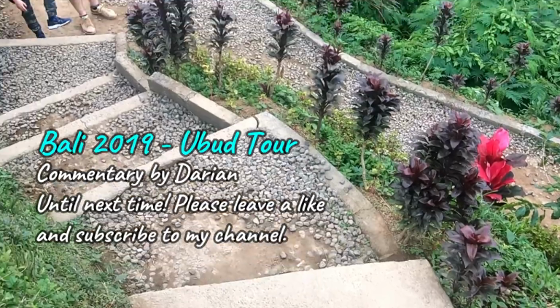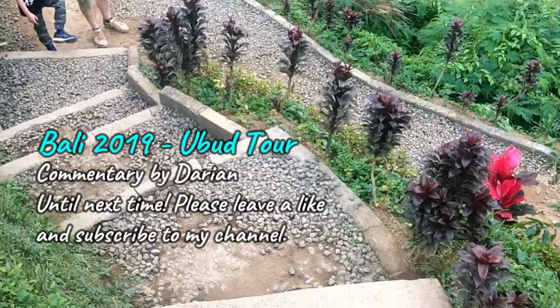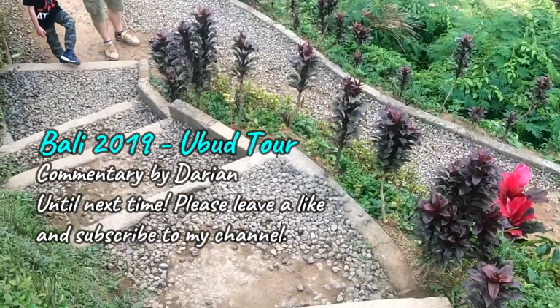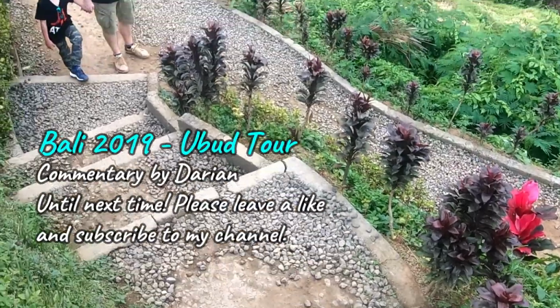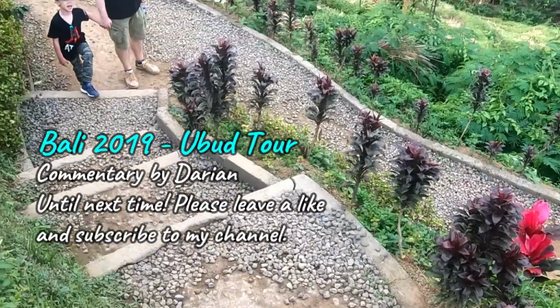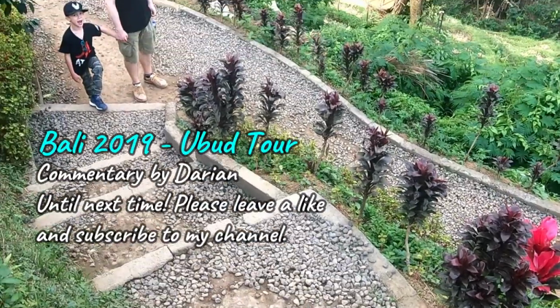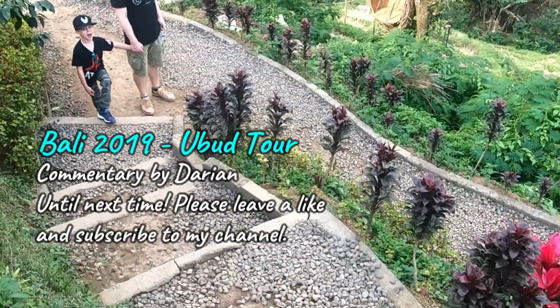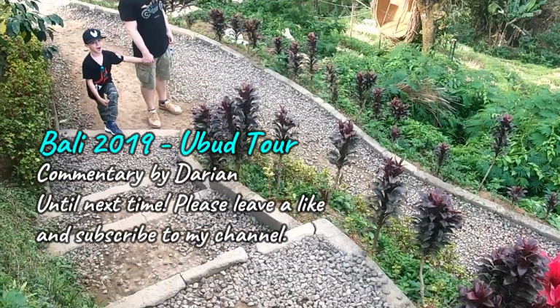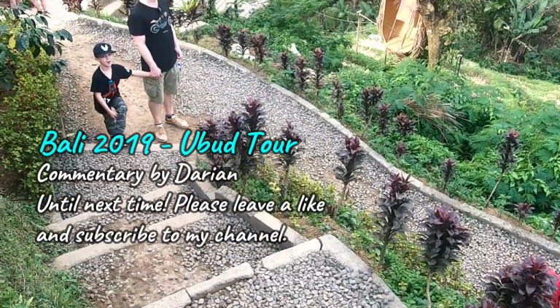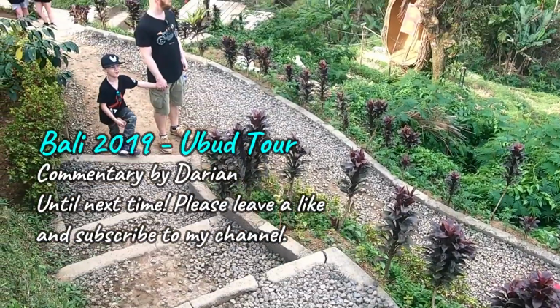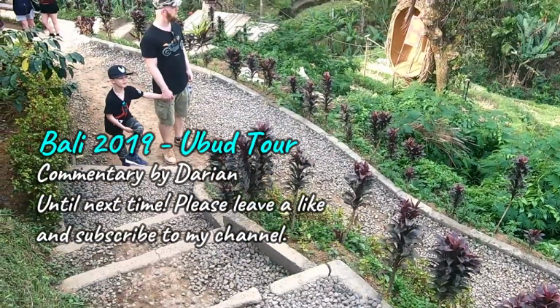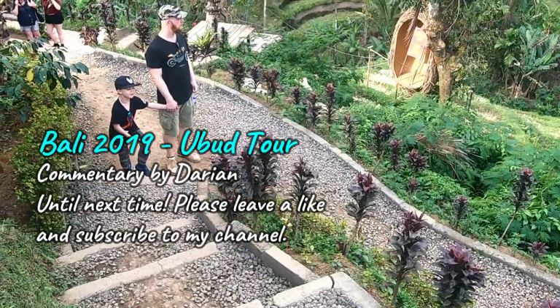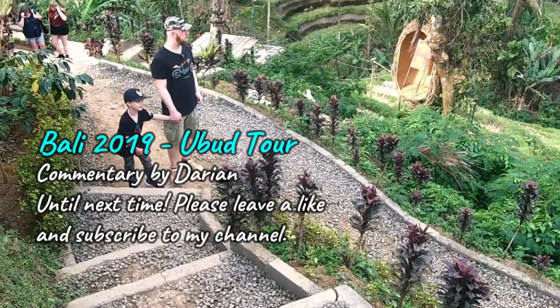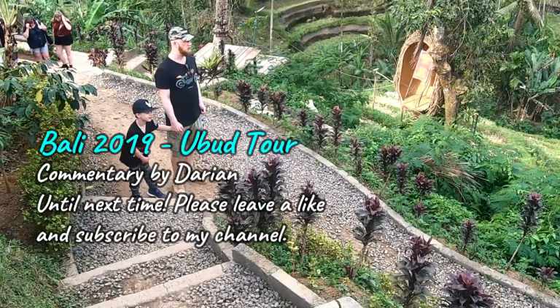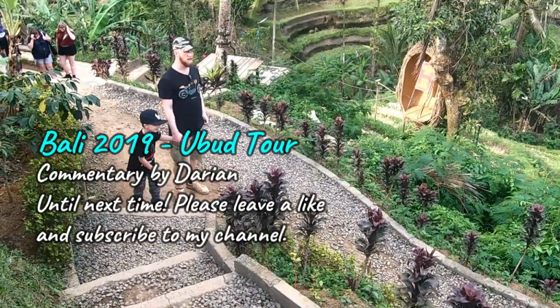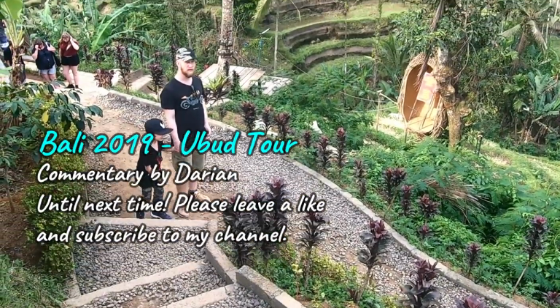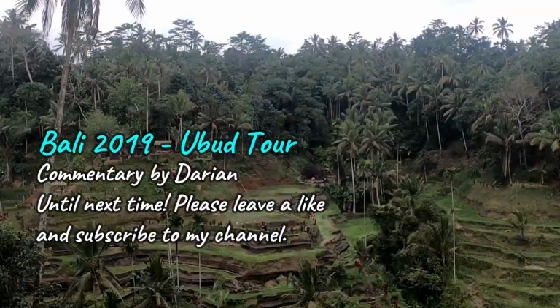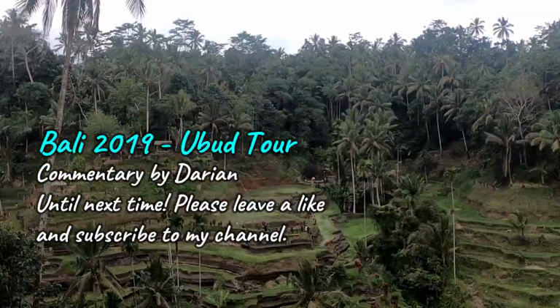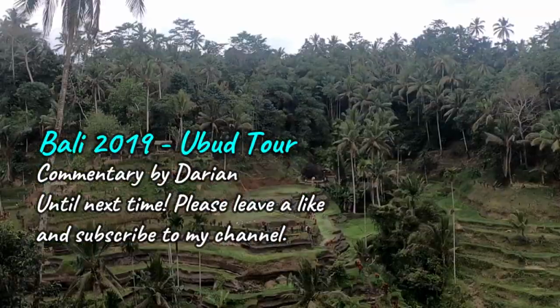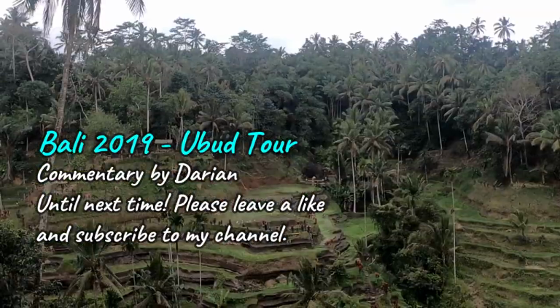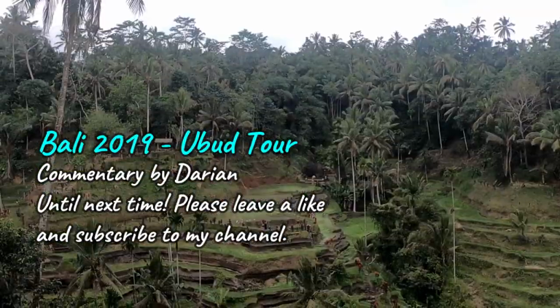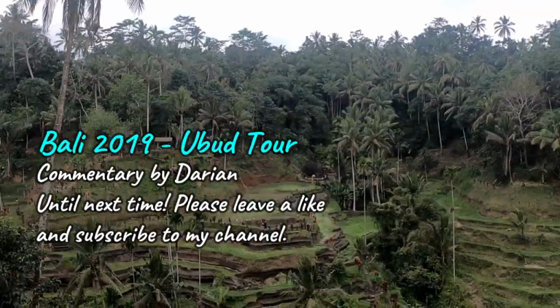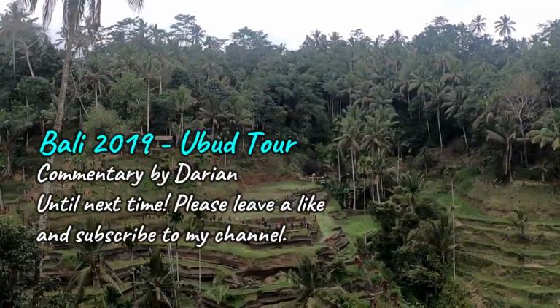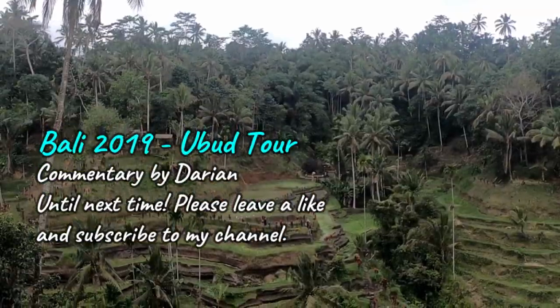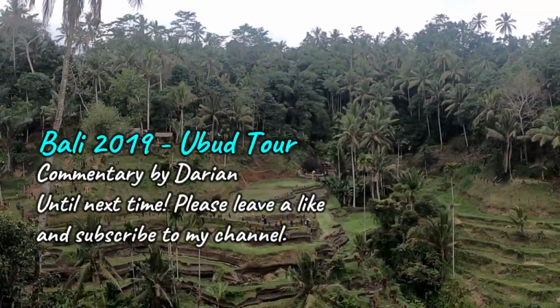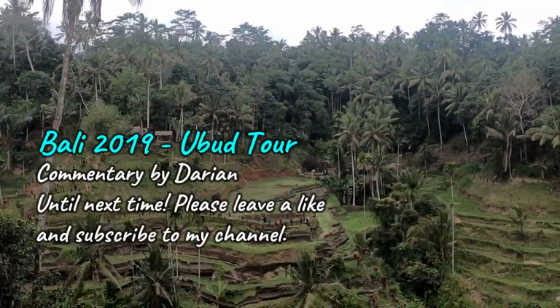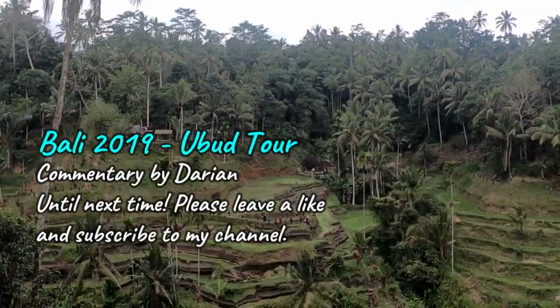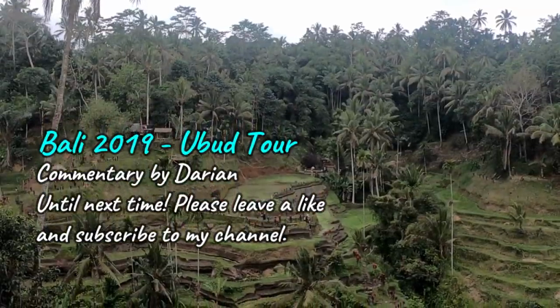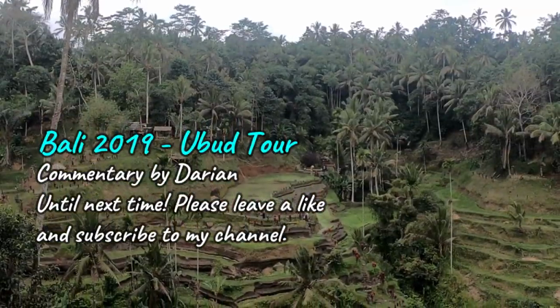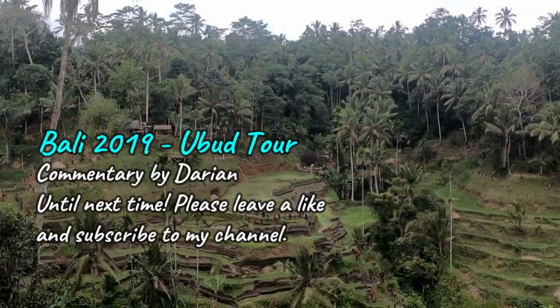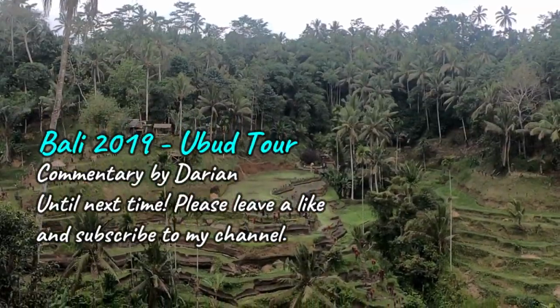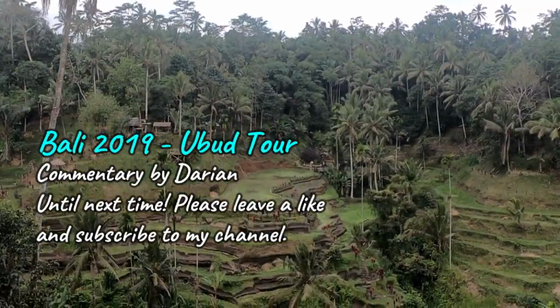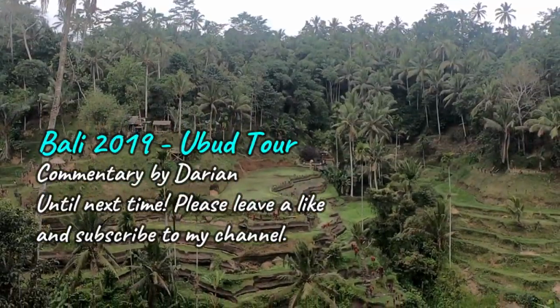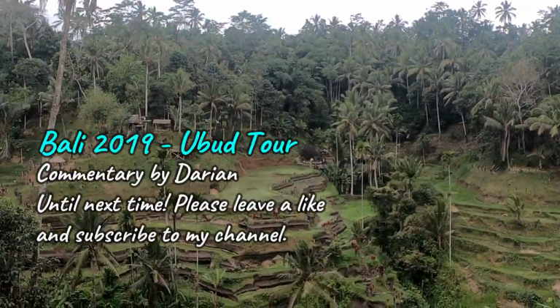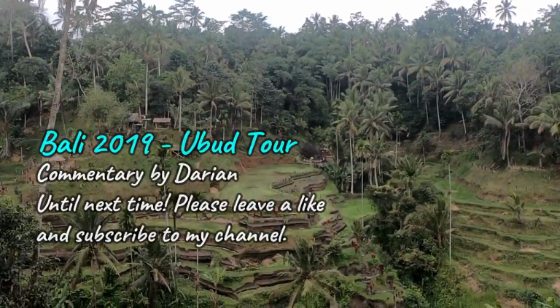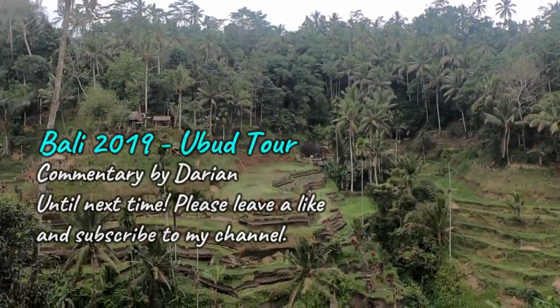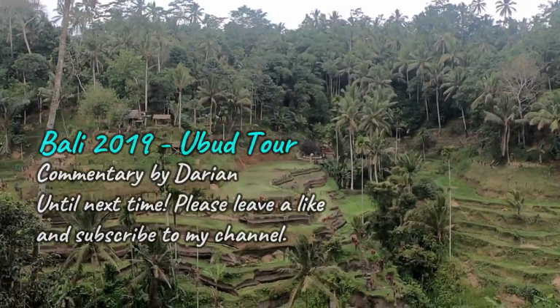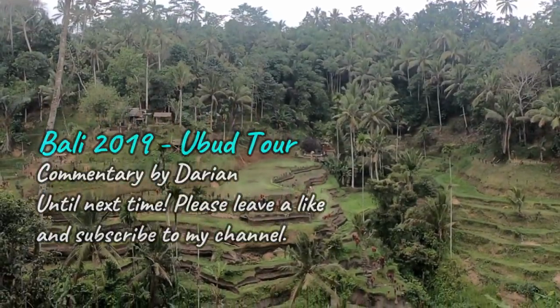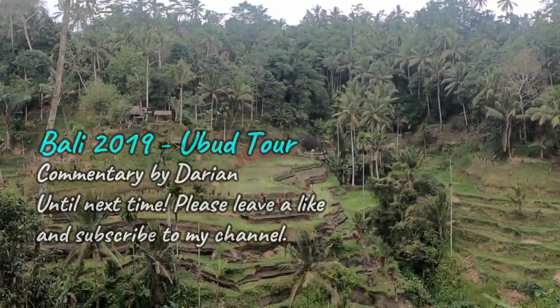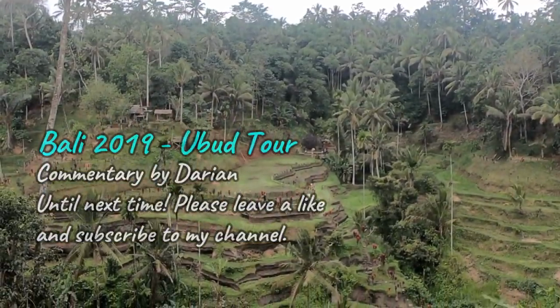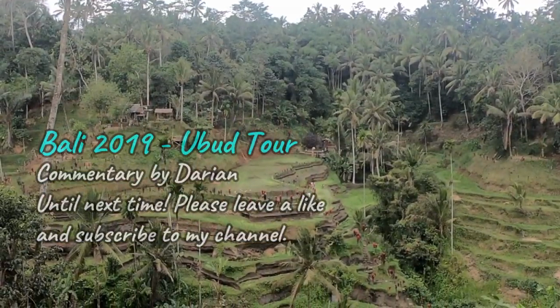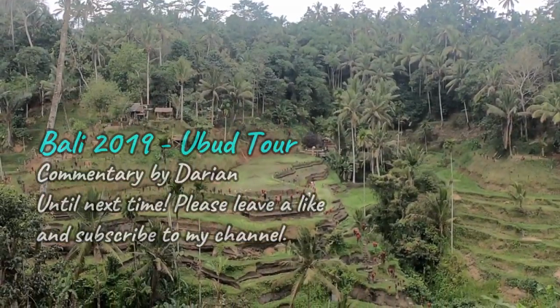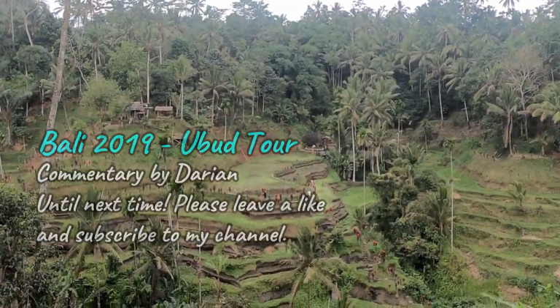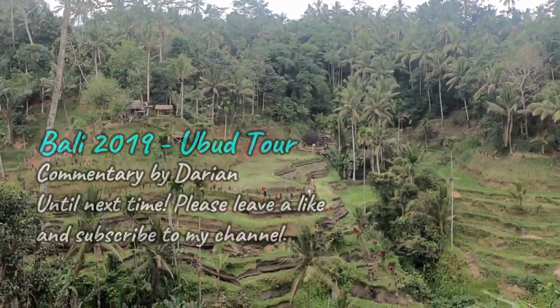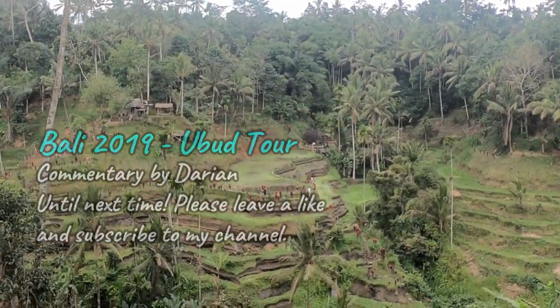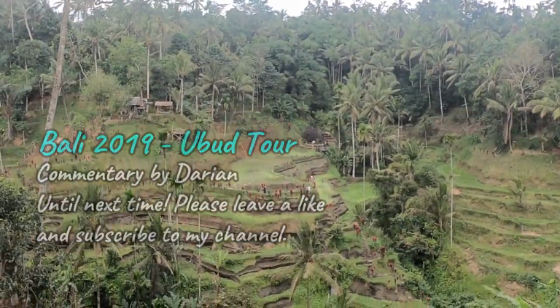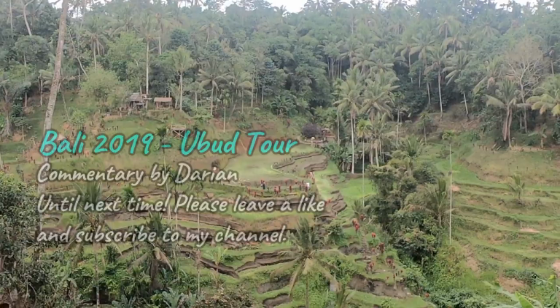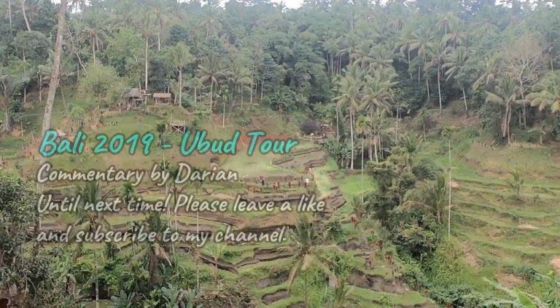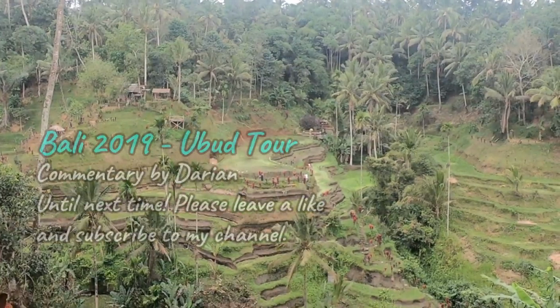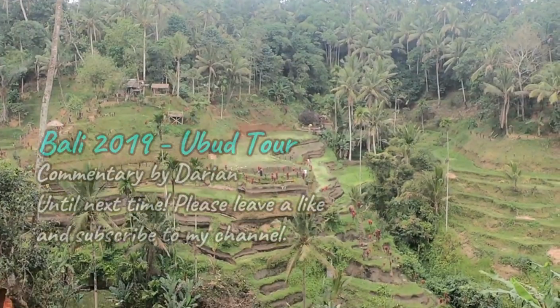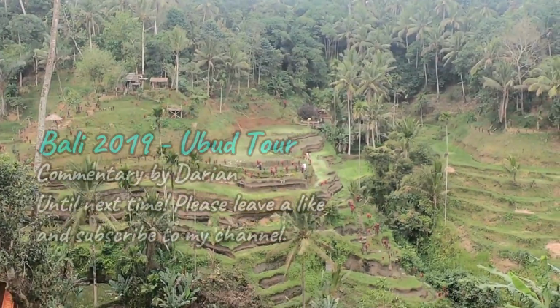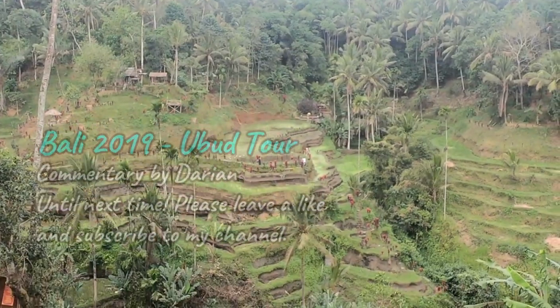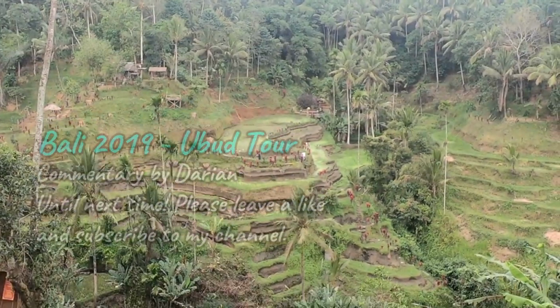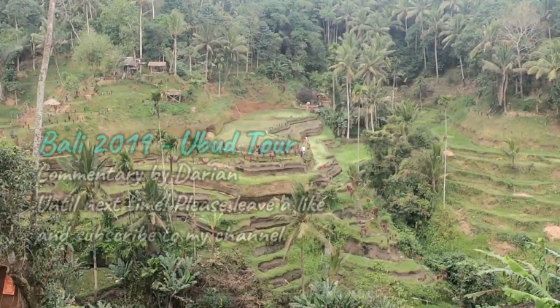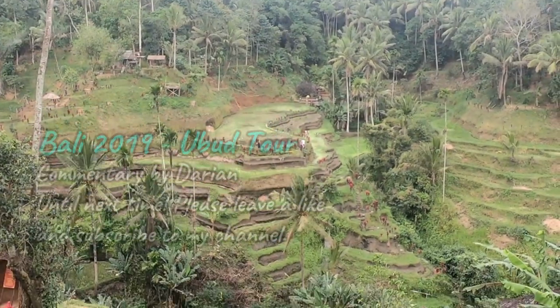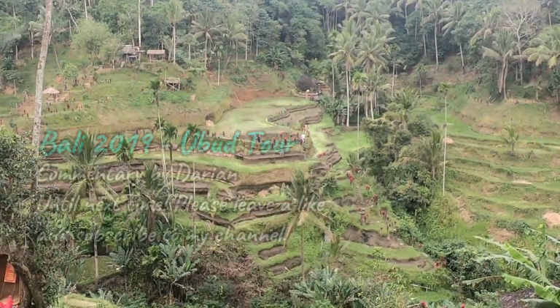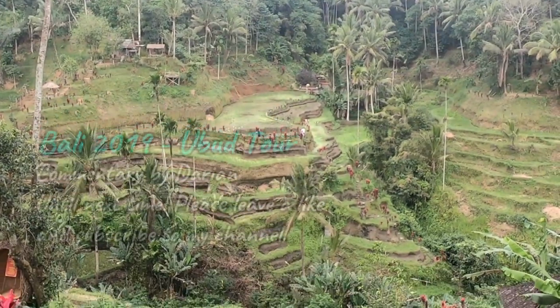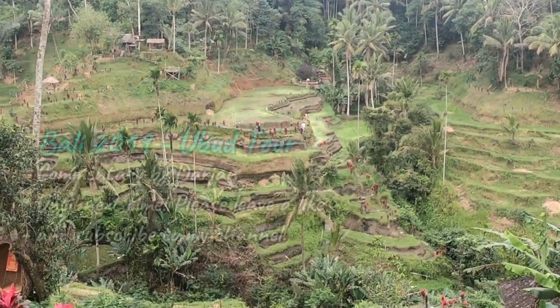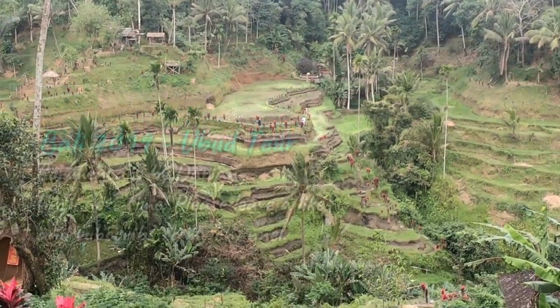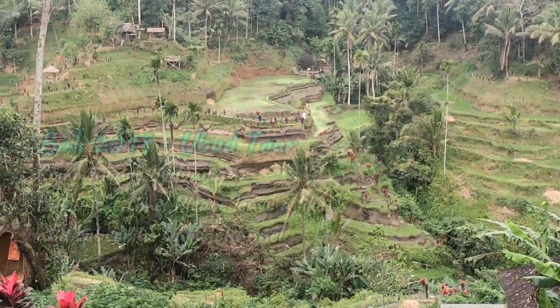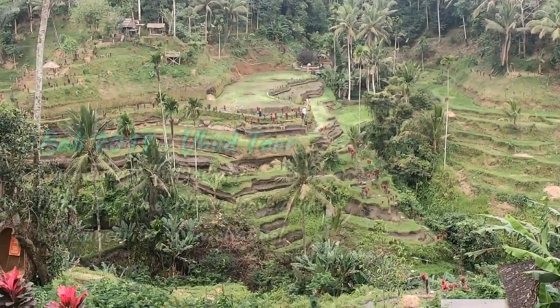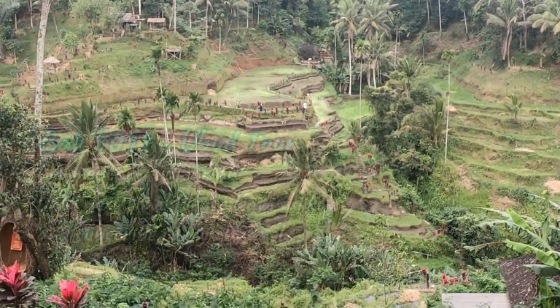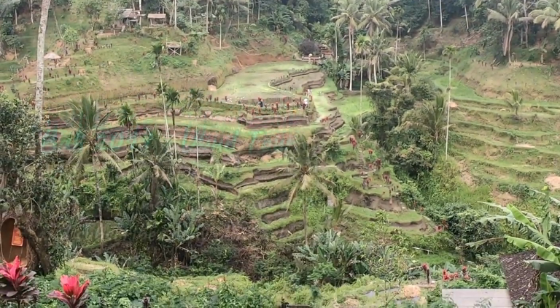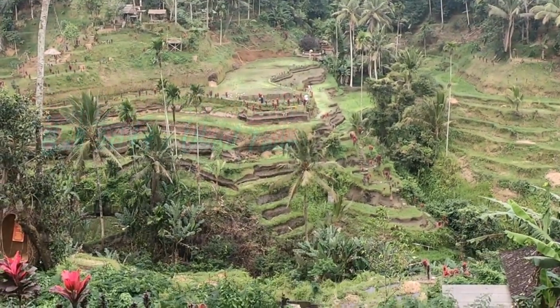We definitely loved the experience and hope to do more next time. Thank you for watching. Bye!